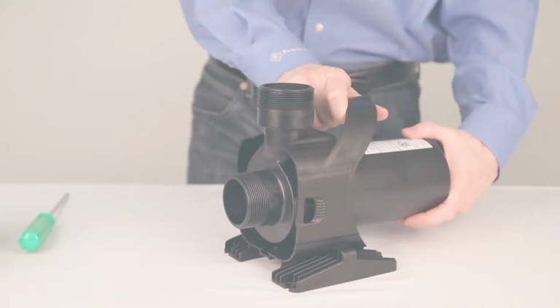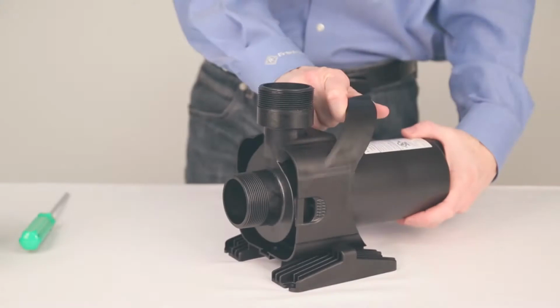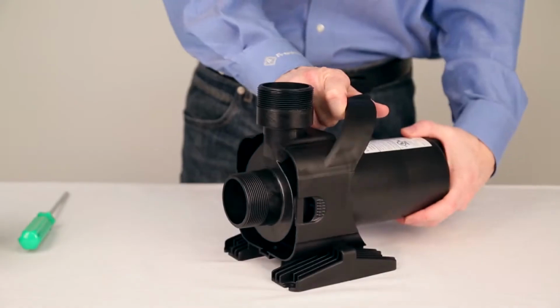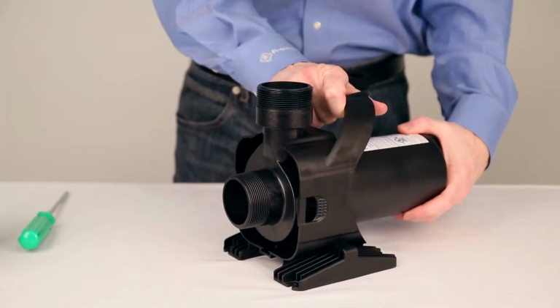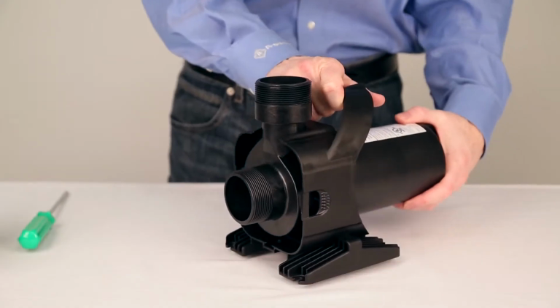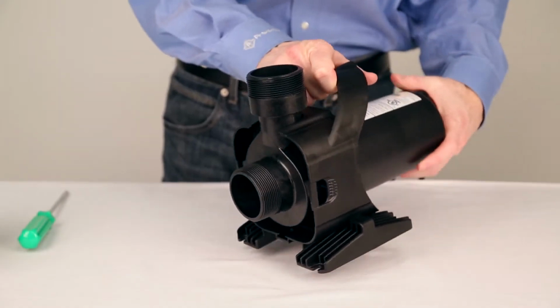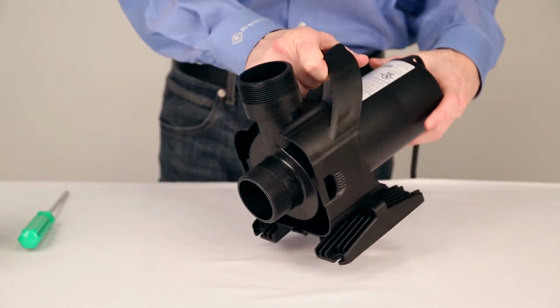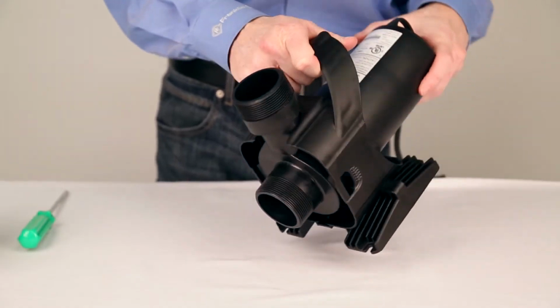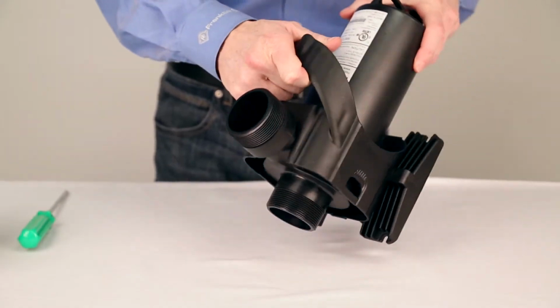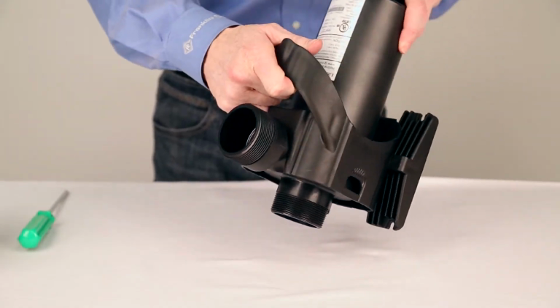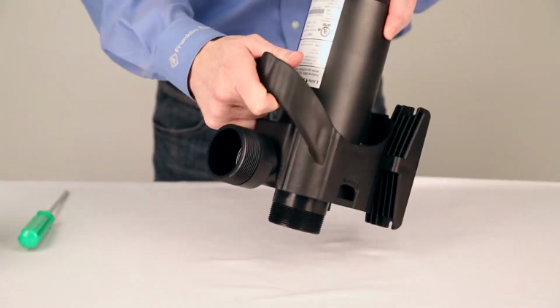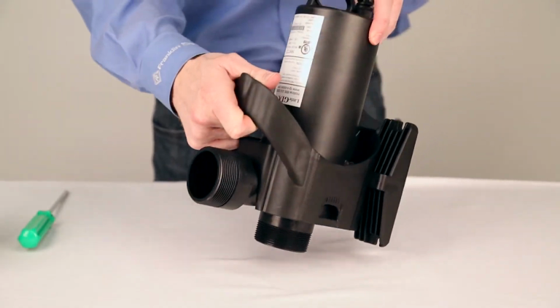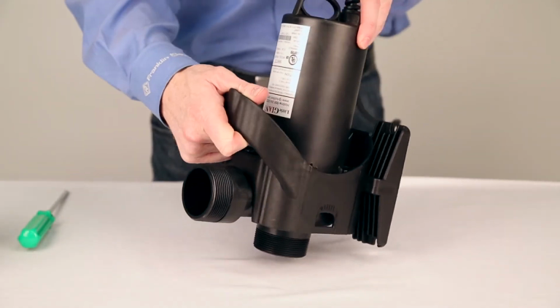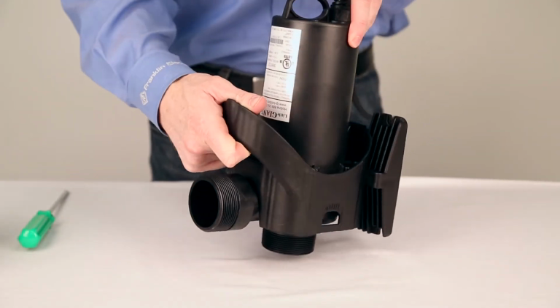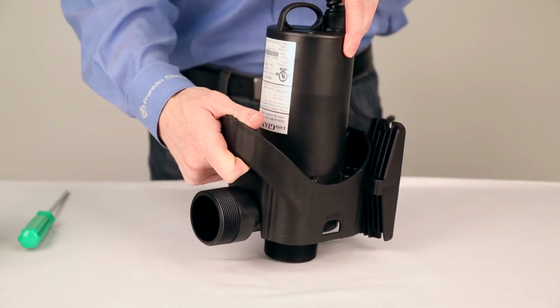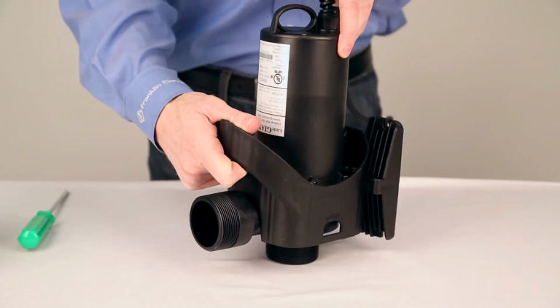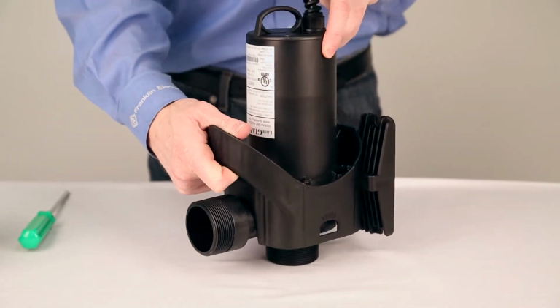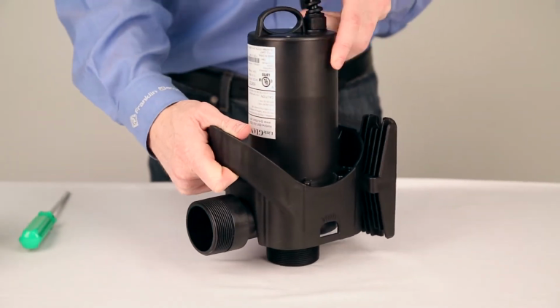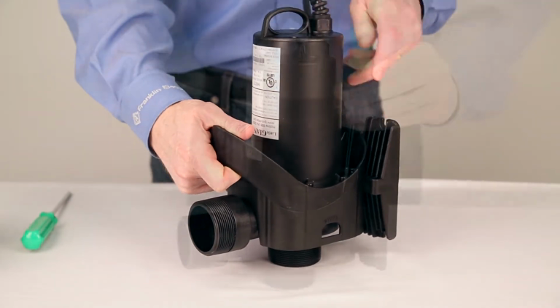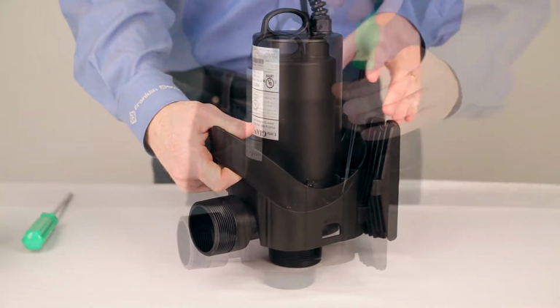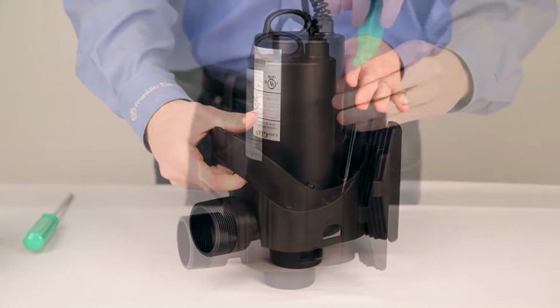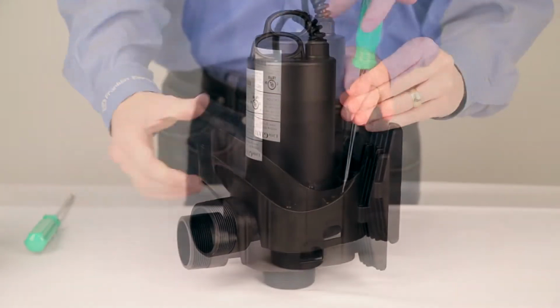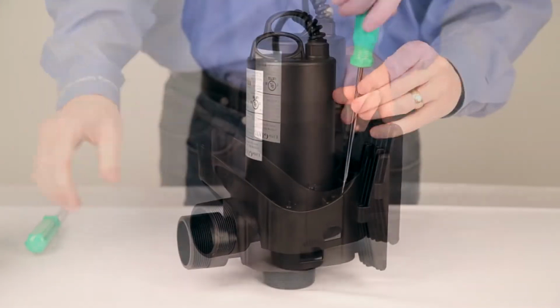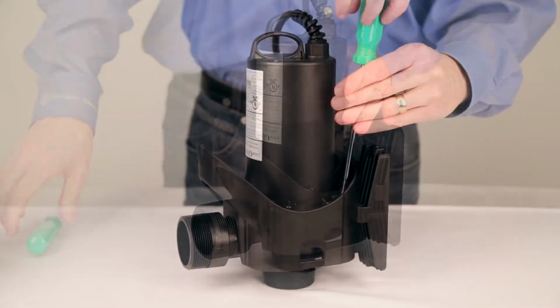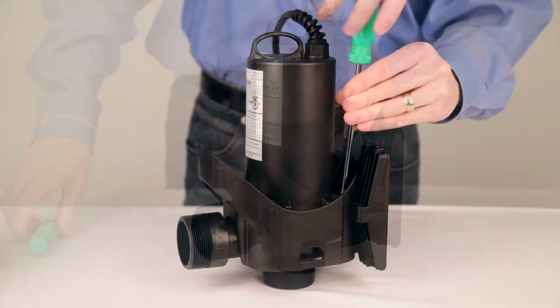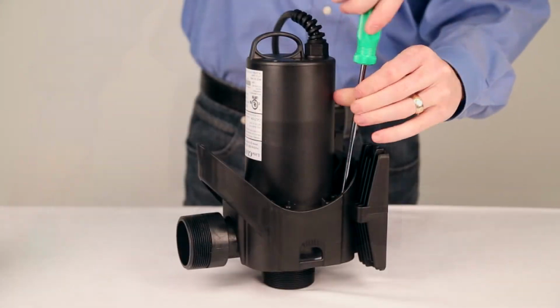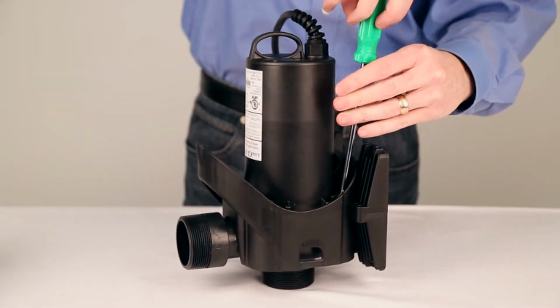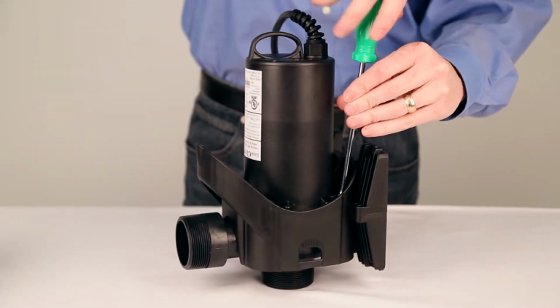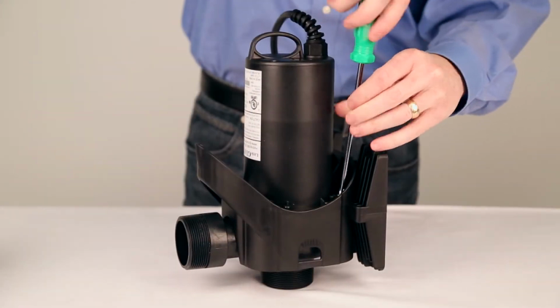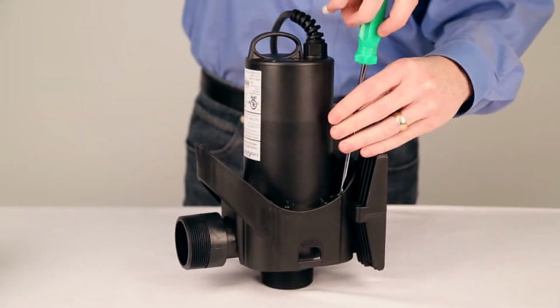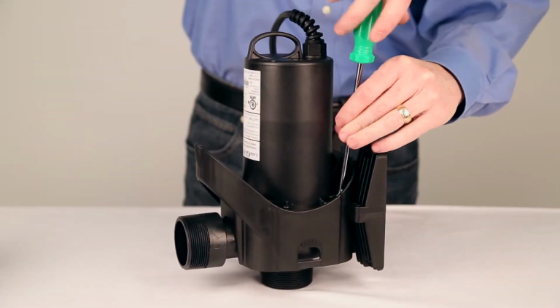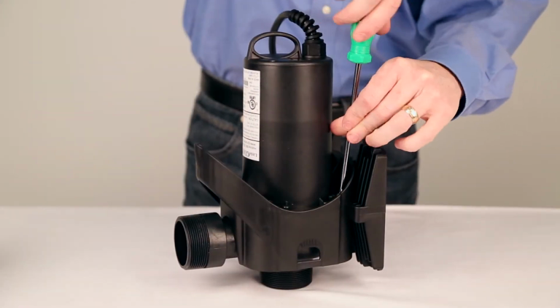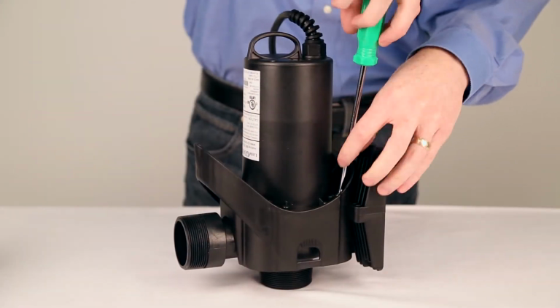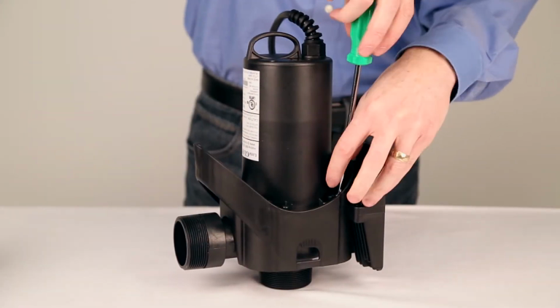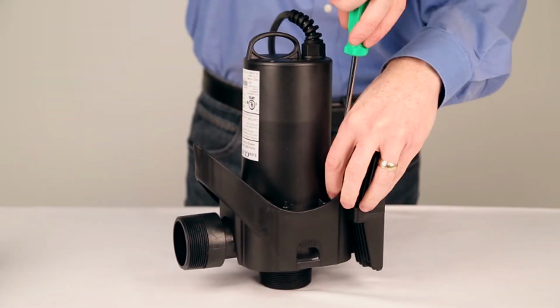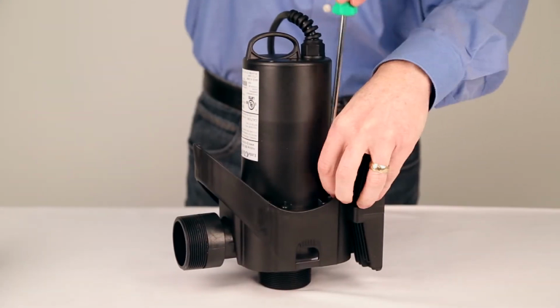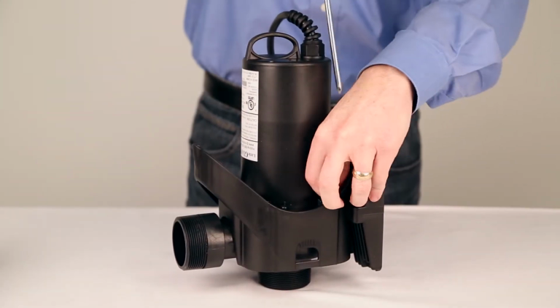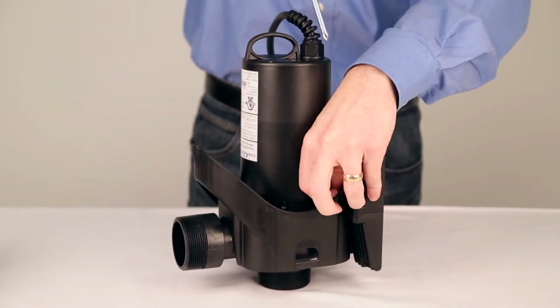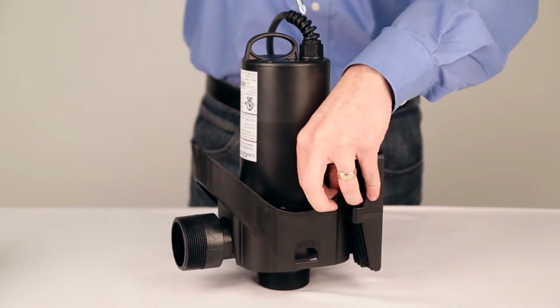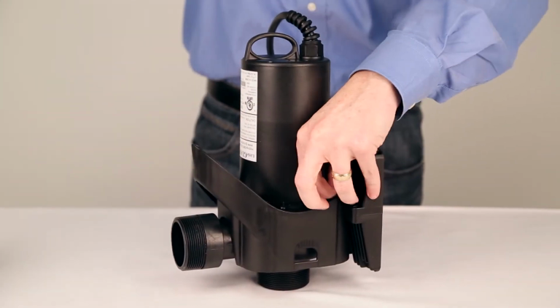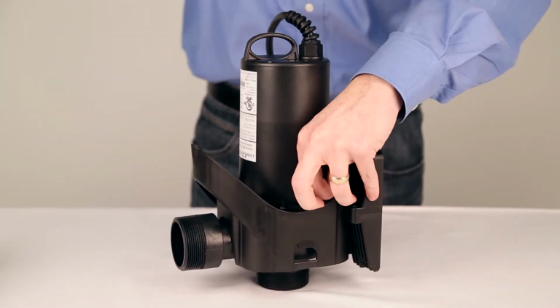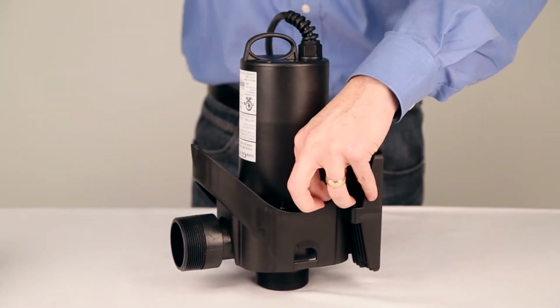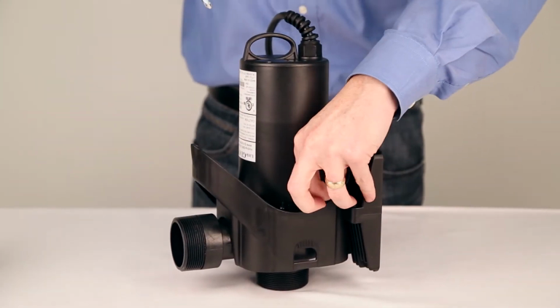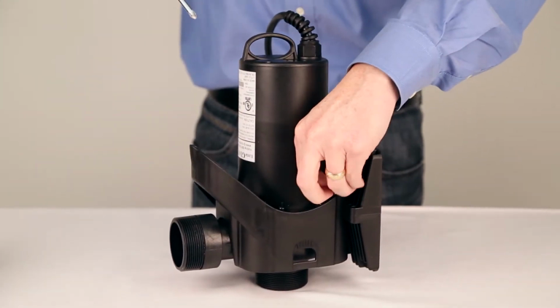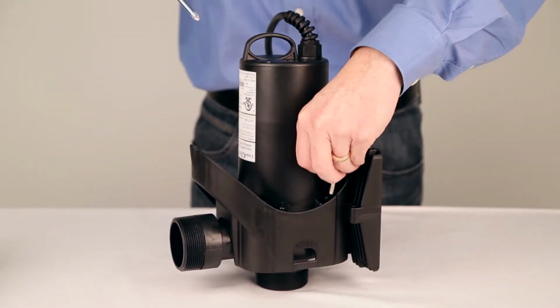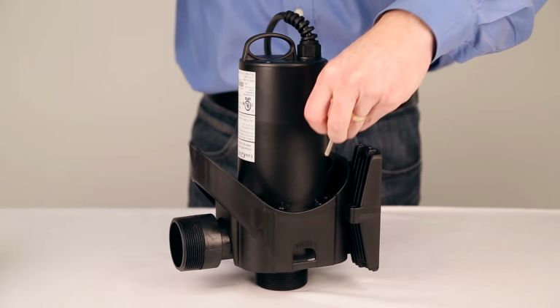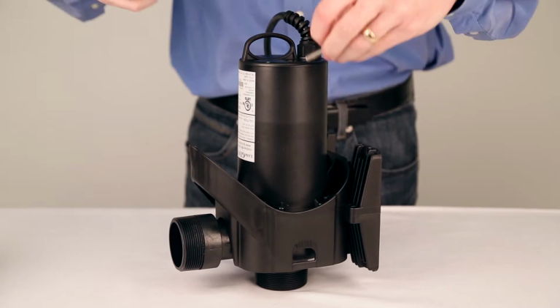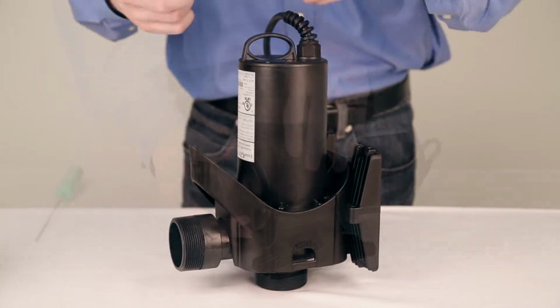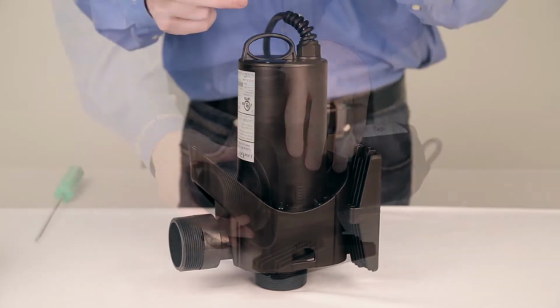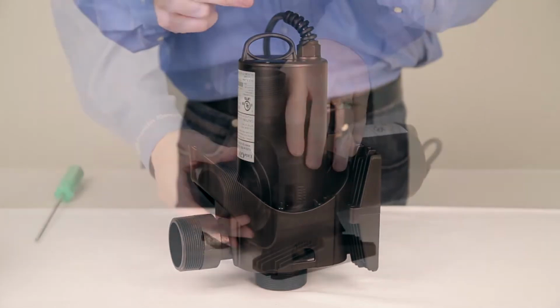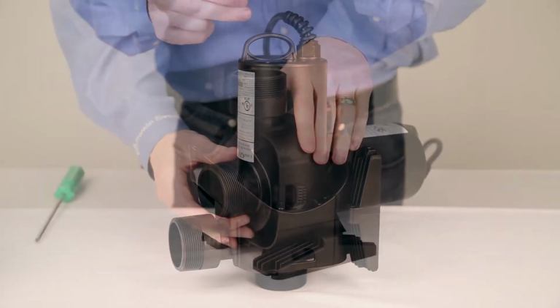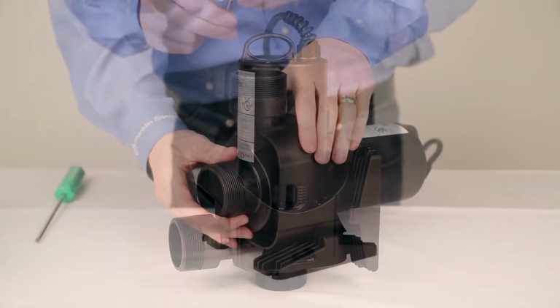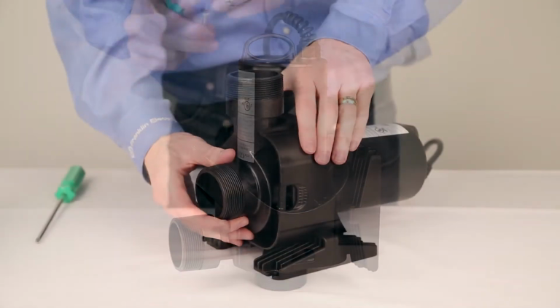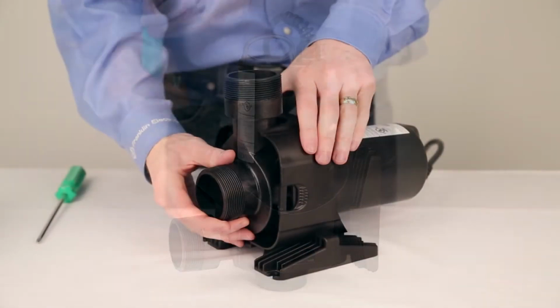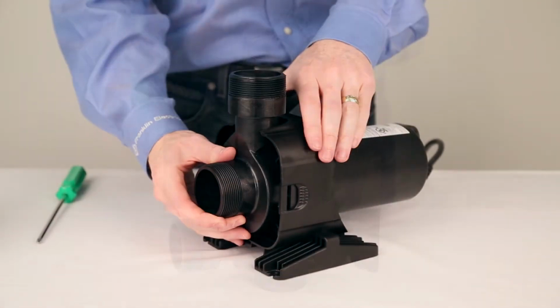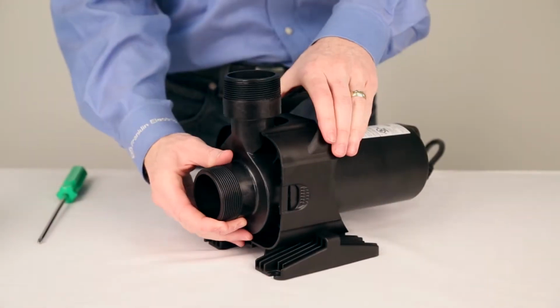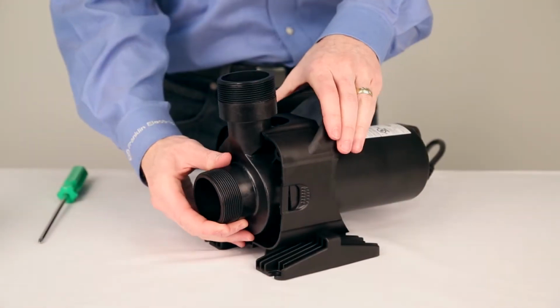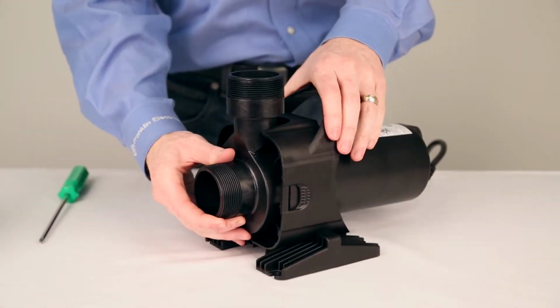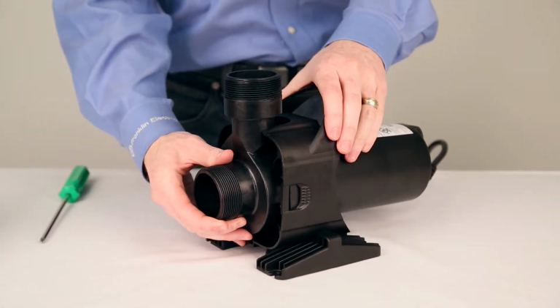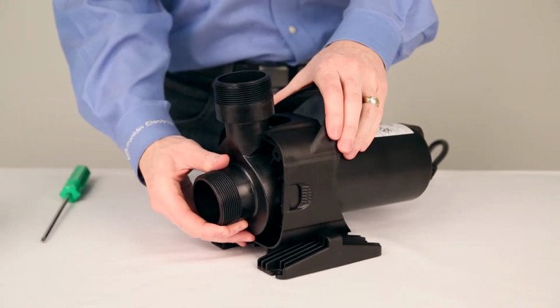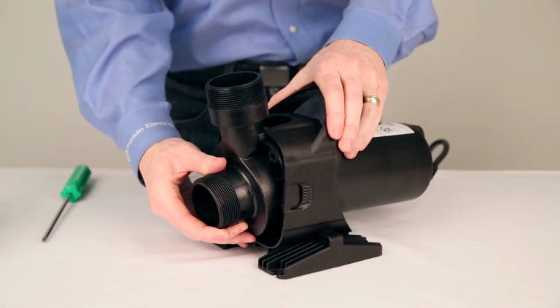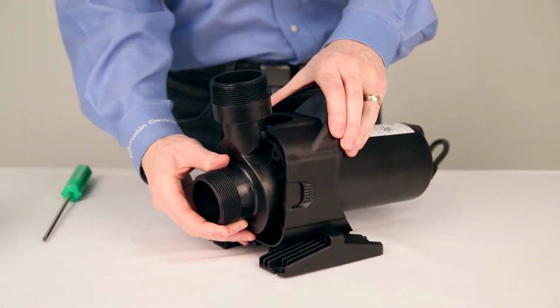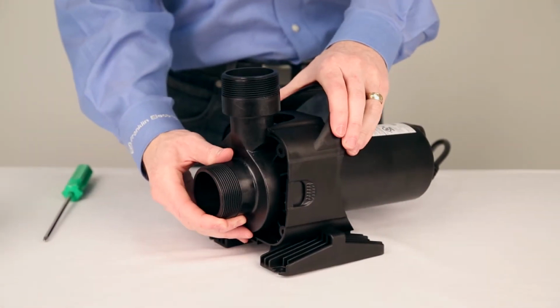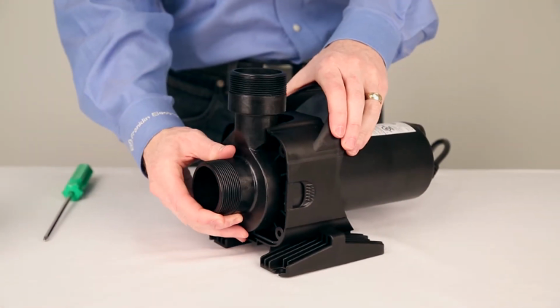To remove the volute, you will need to tip the F-Series vertically so you can unscrew four screws, by standing the pump on its inlet.